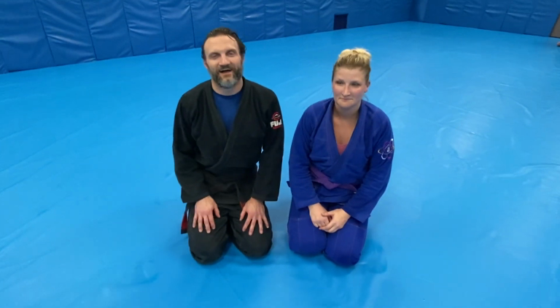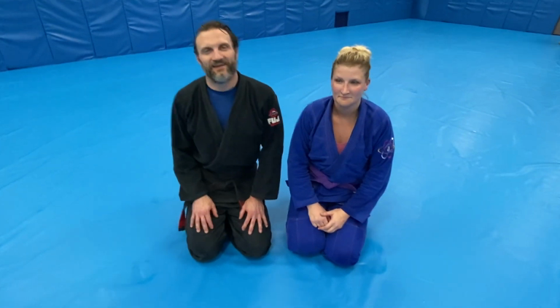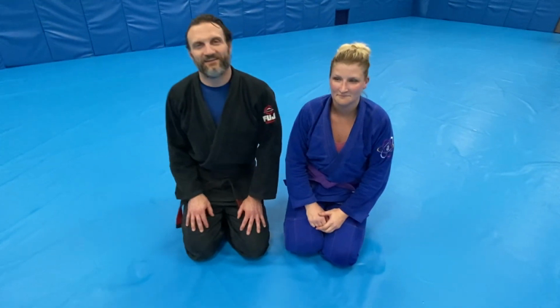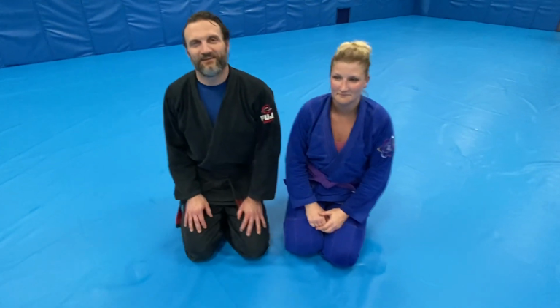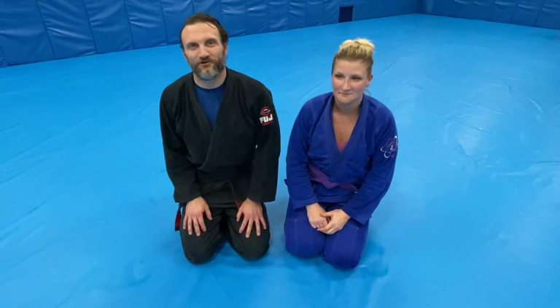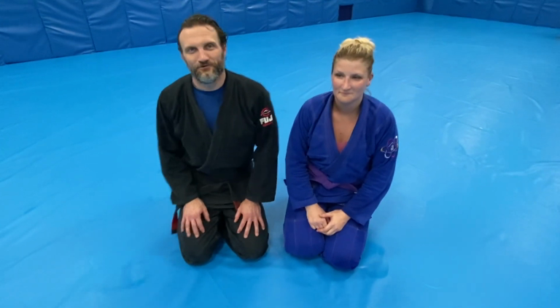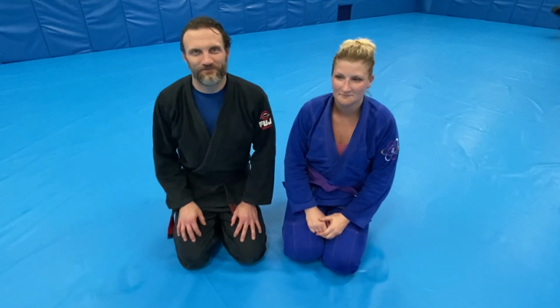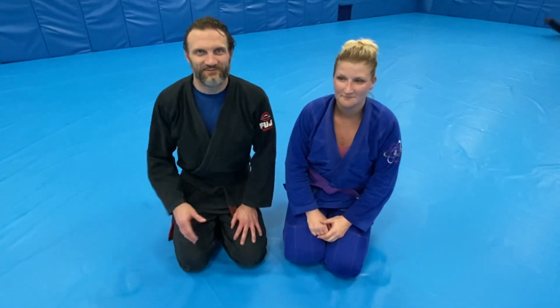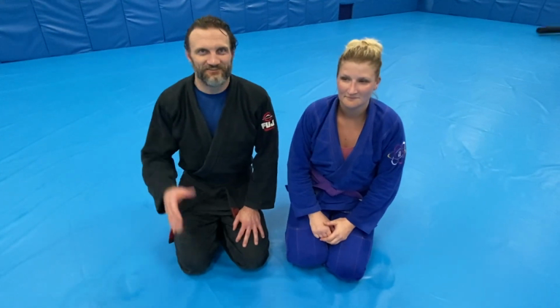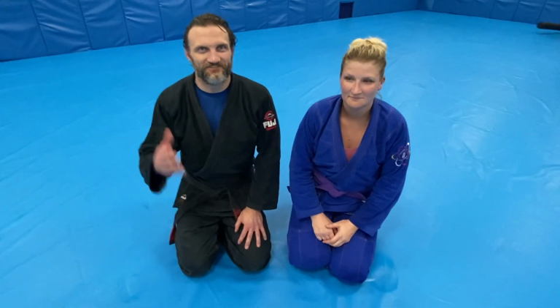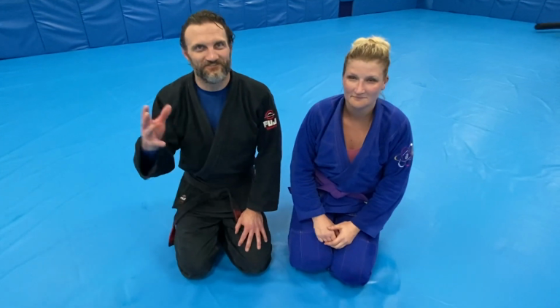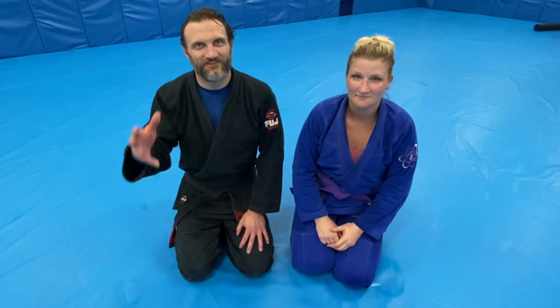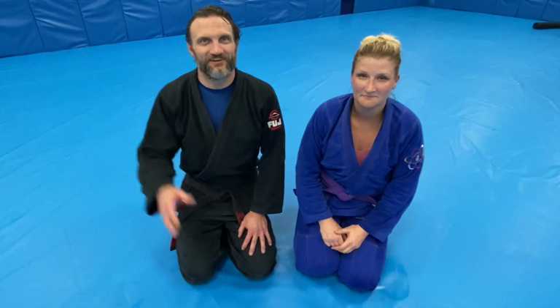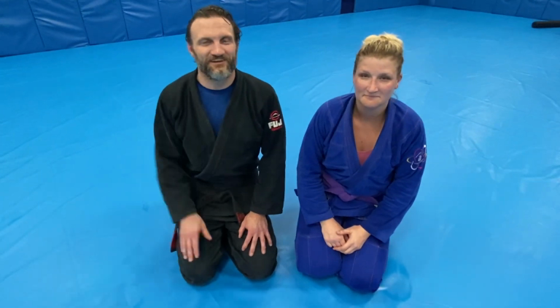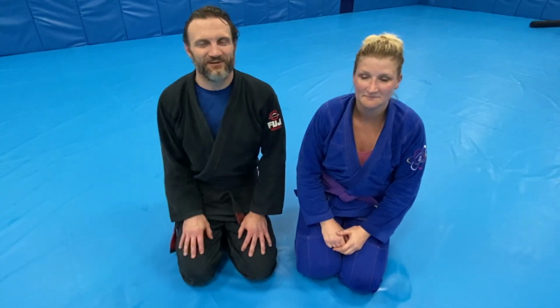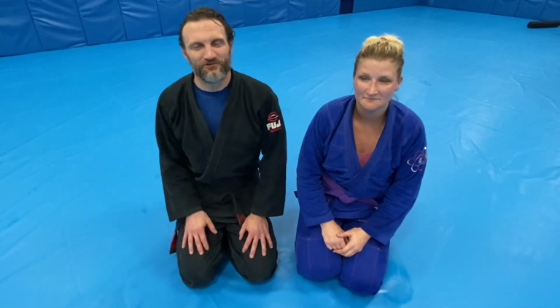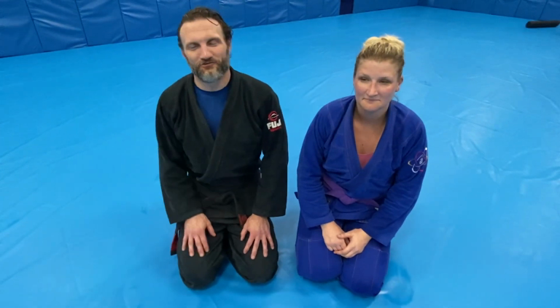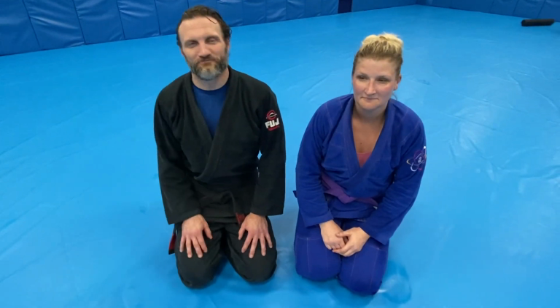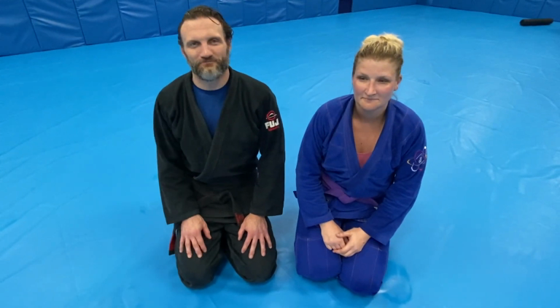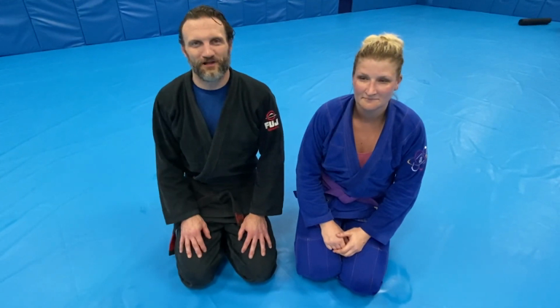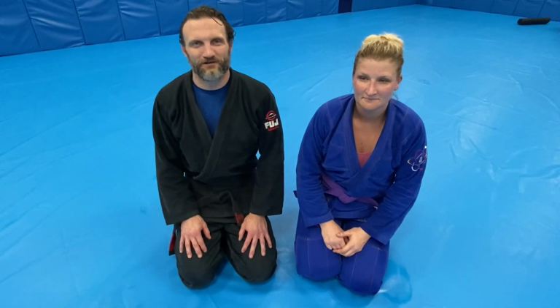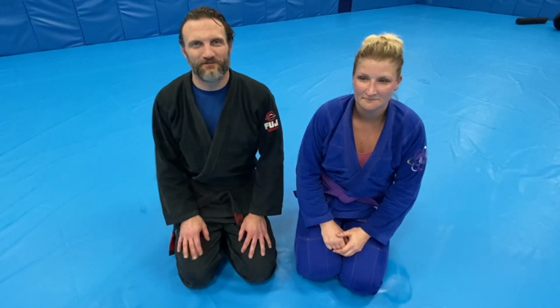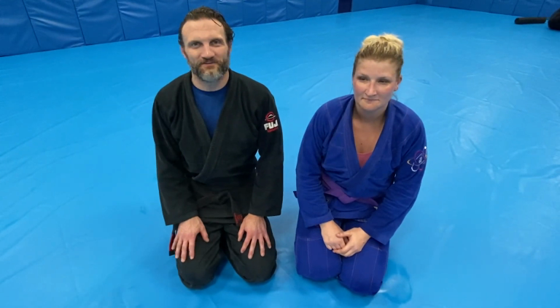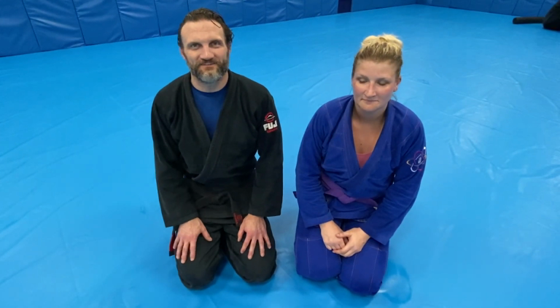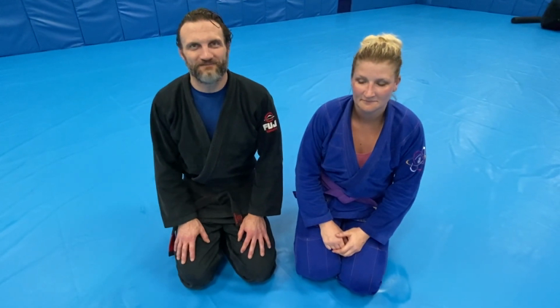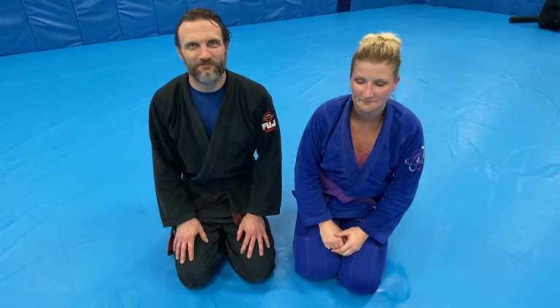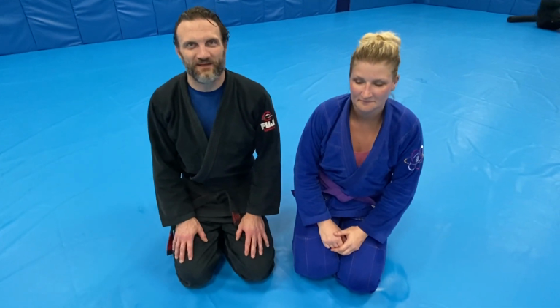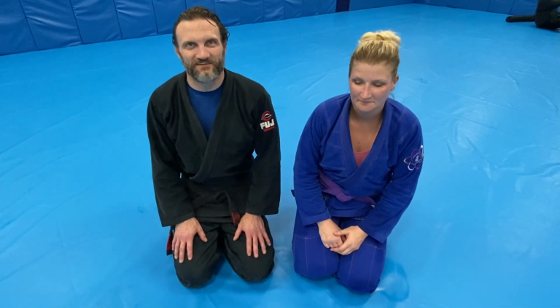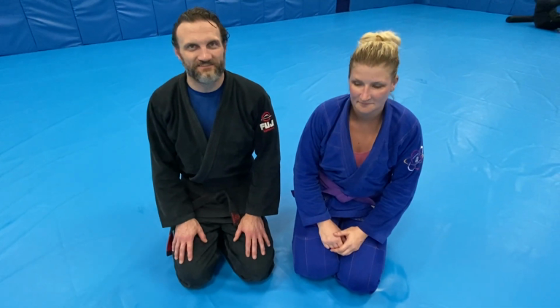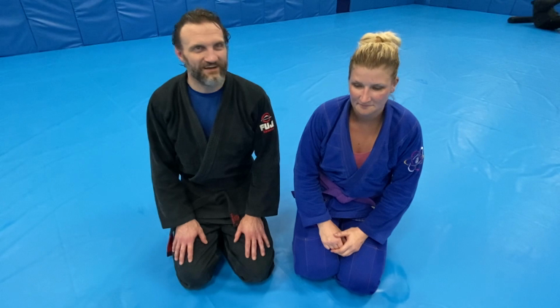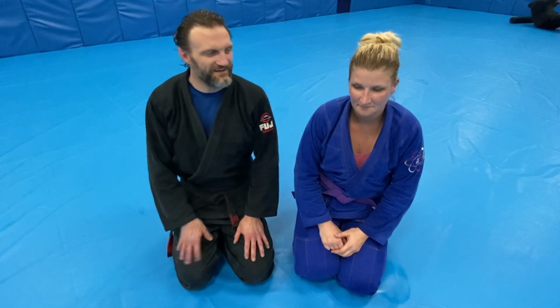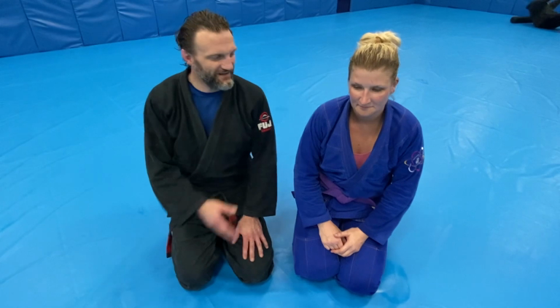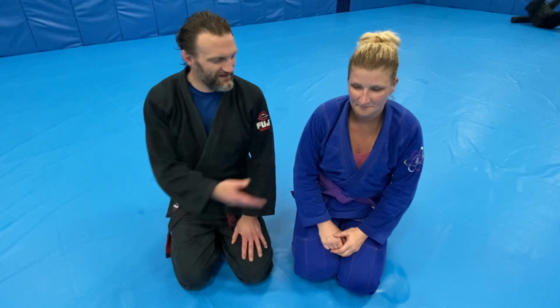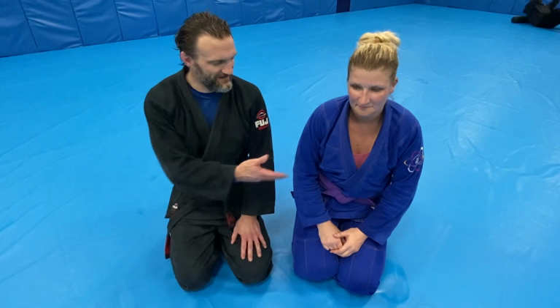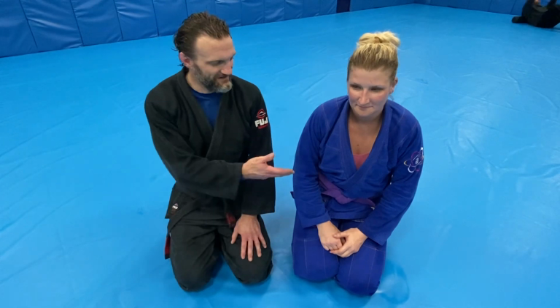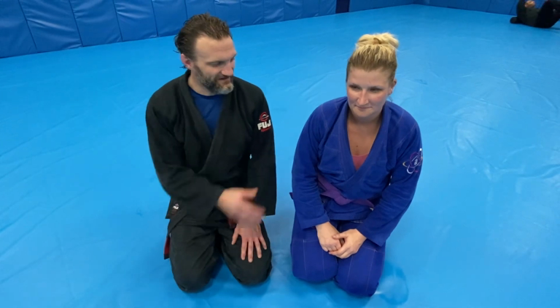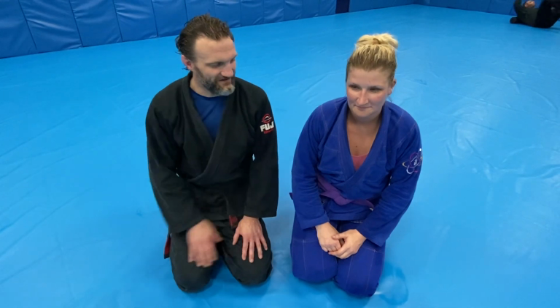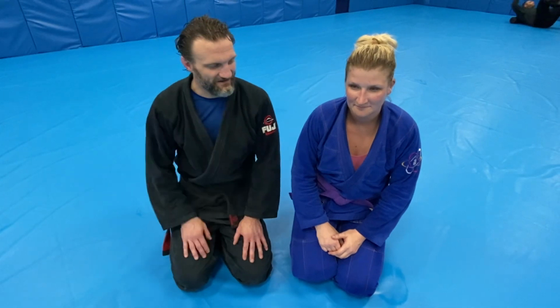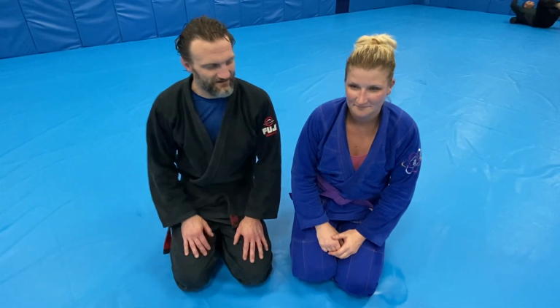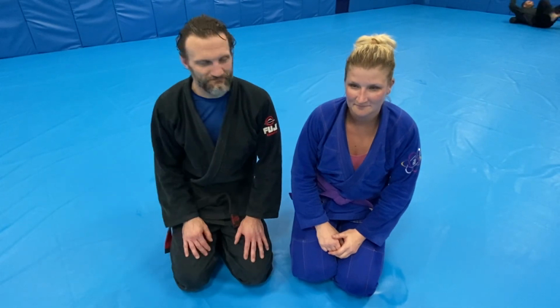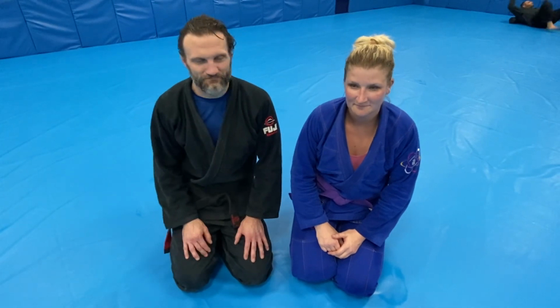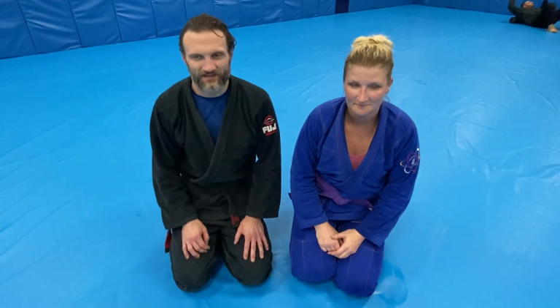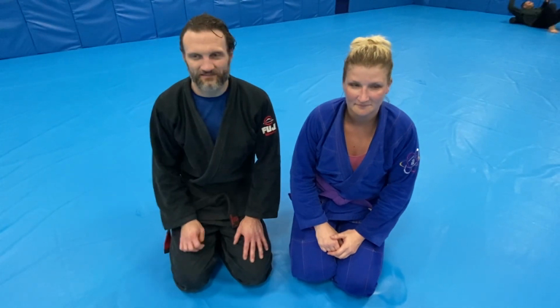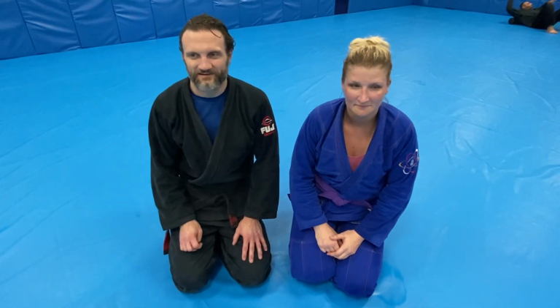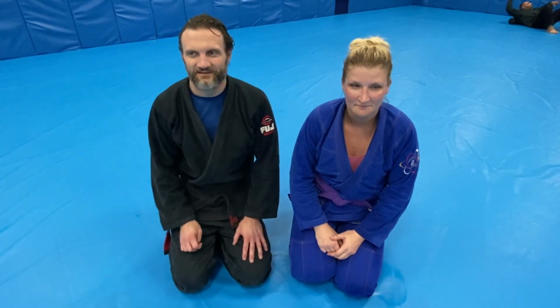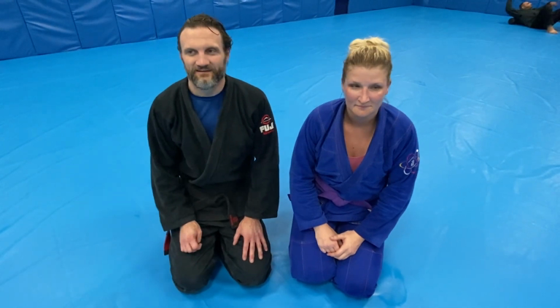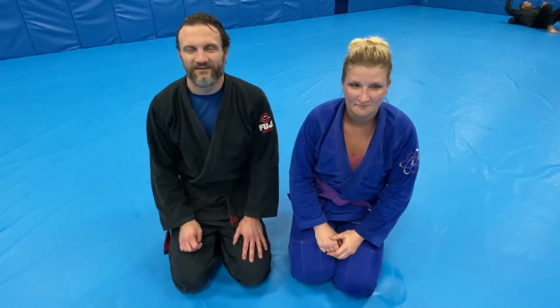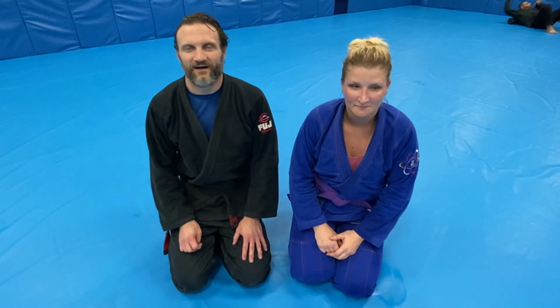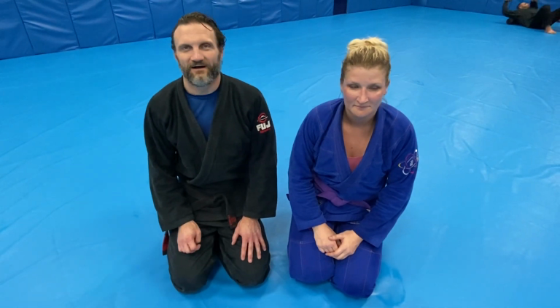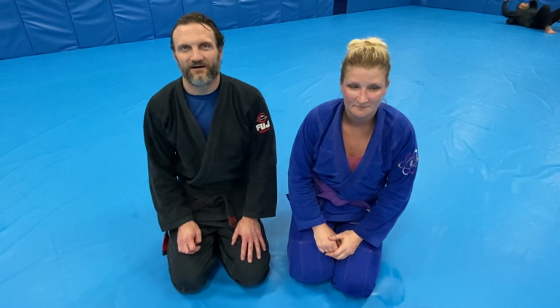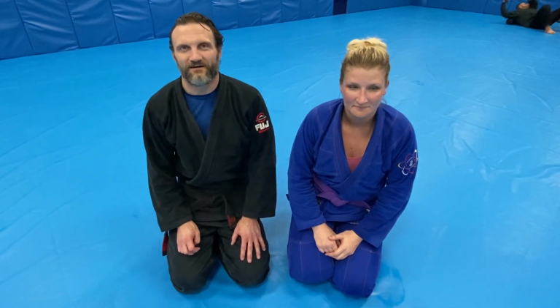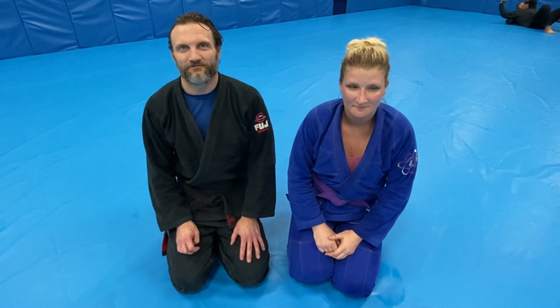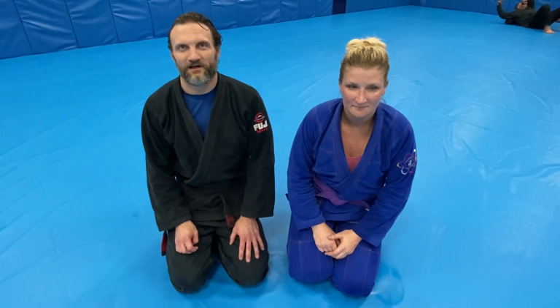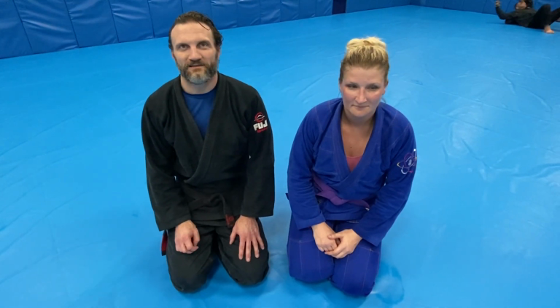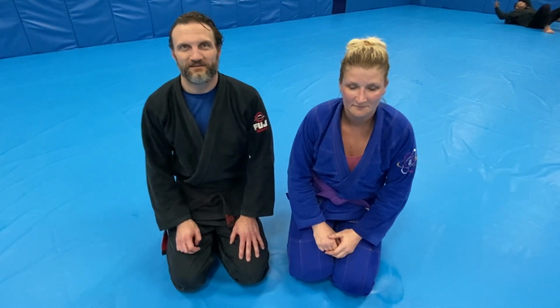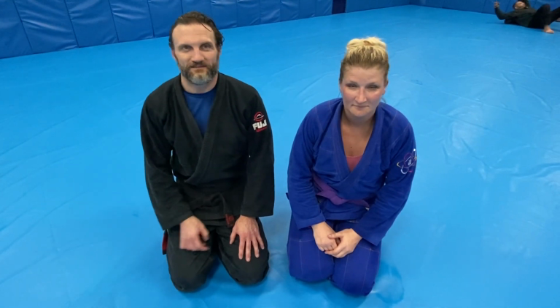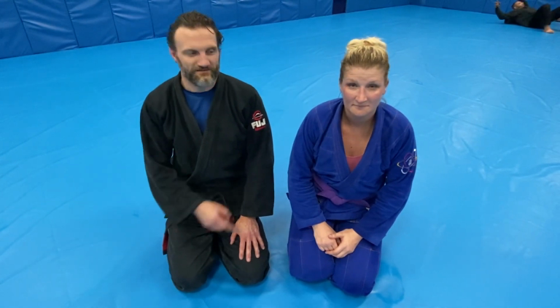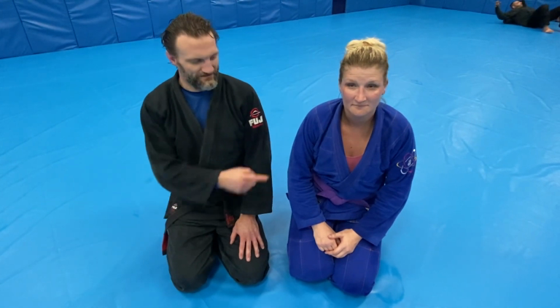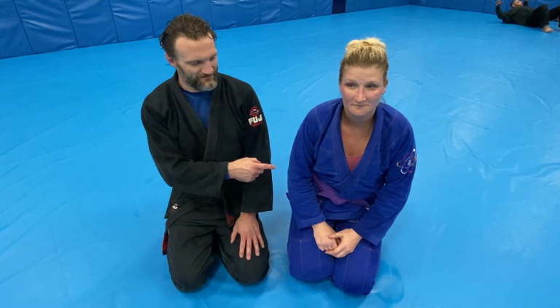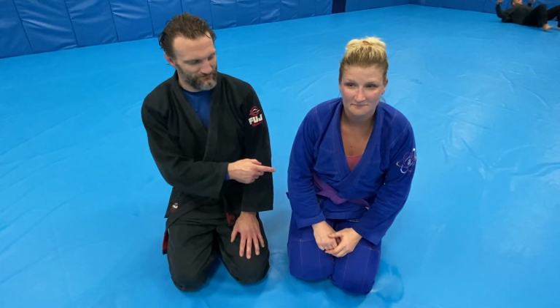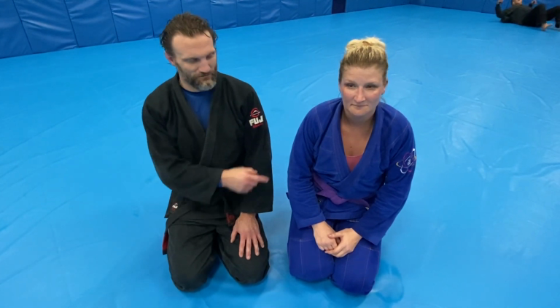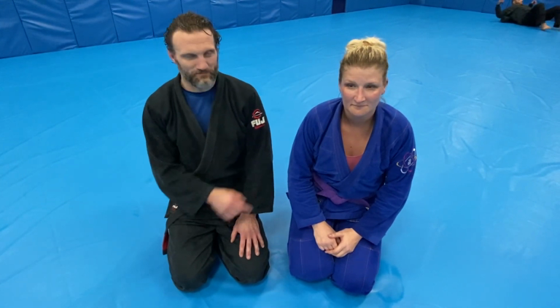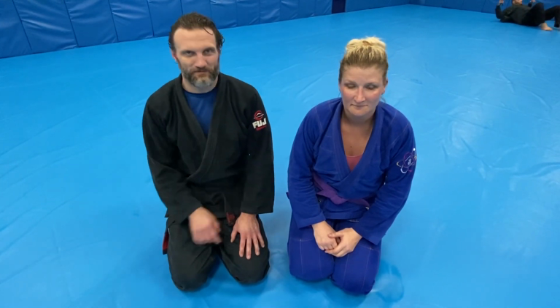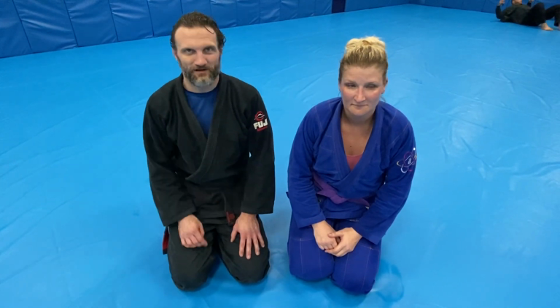Hello, this is Nick Newcomb, Black Belt, Team Balance, Taekai, and Beth Raleigh, Purple Belt.